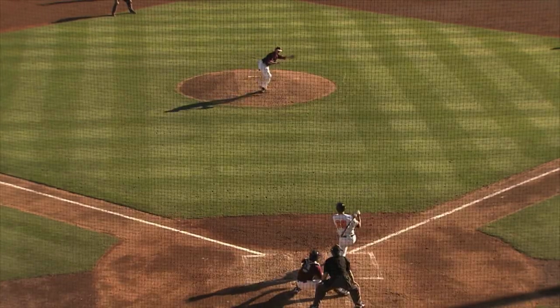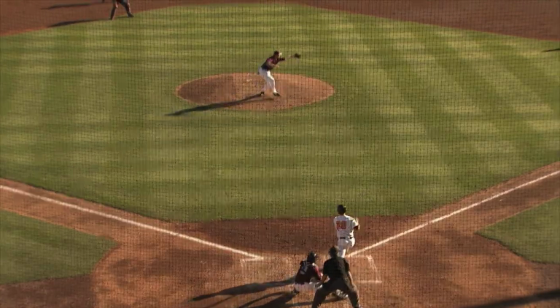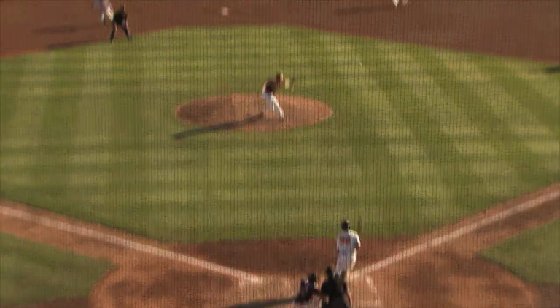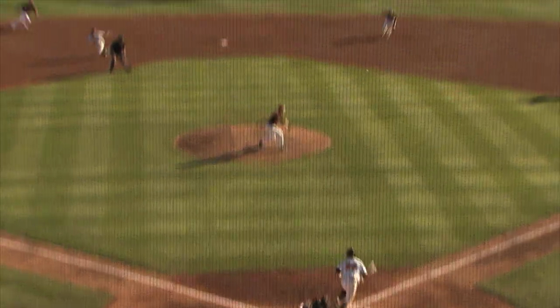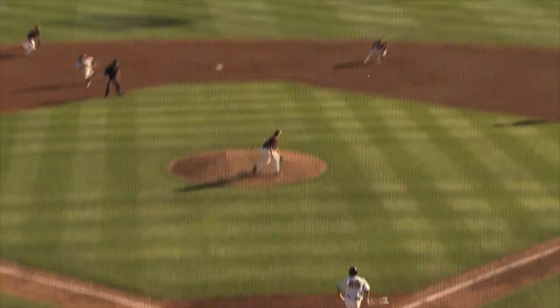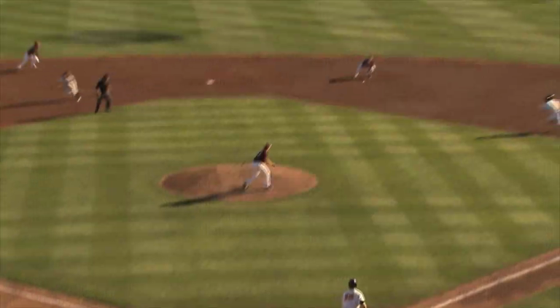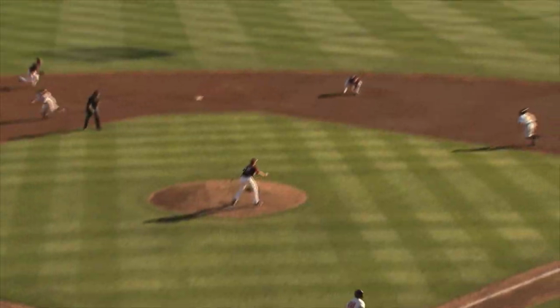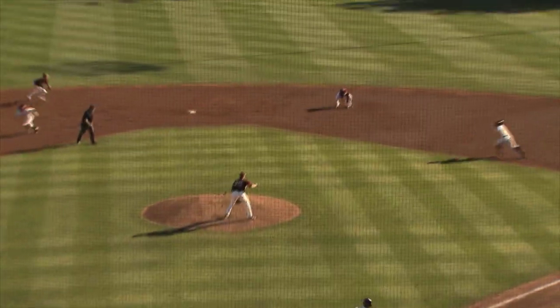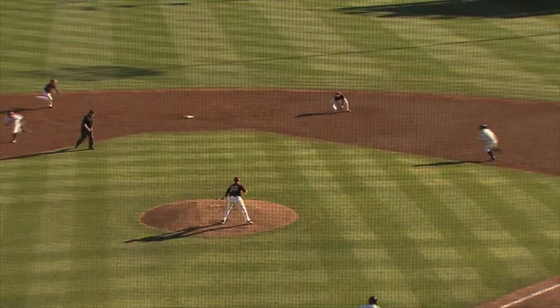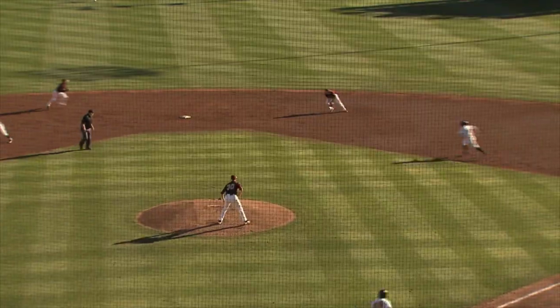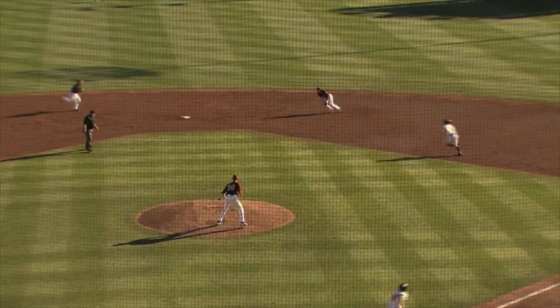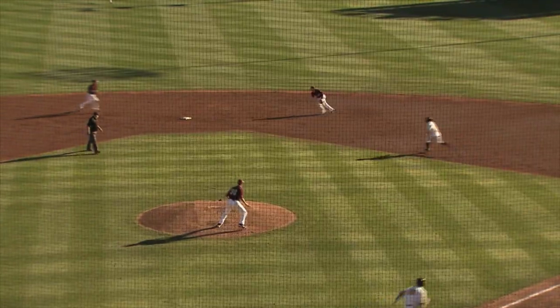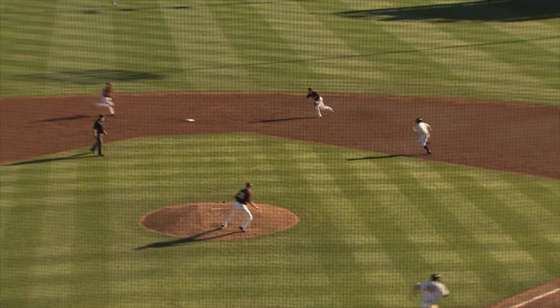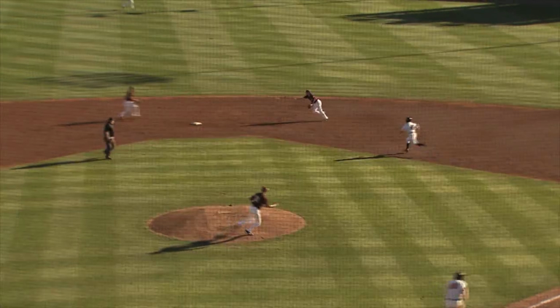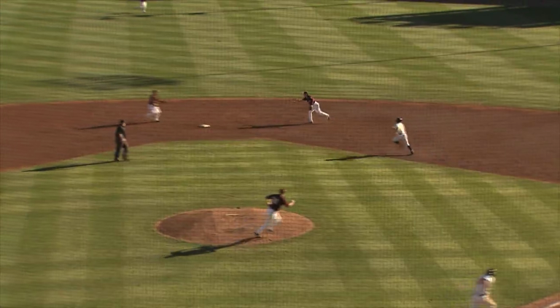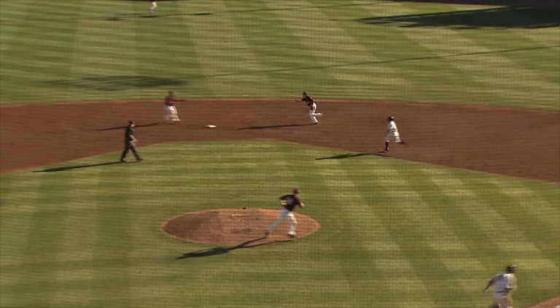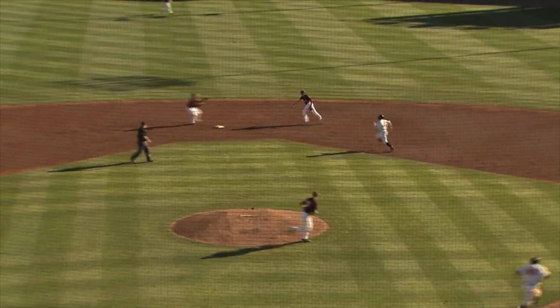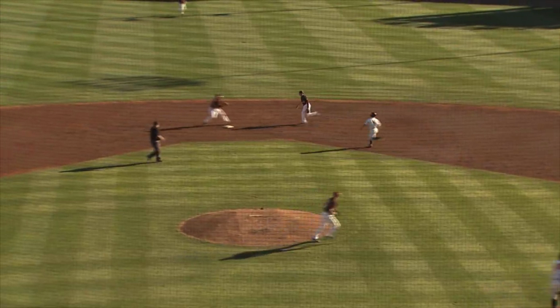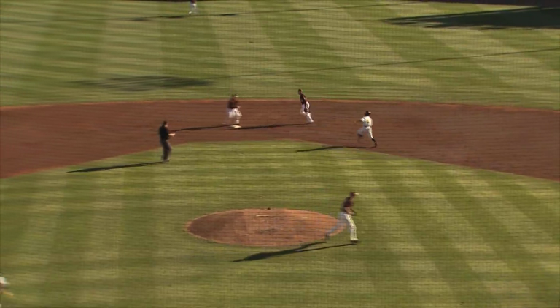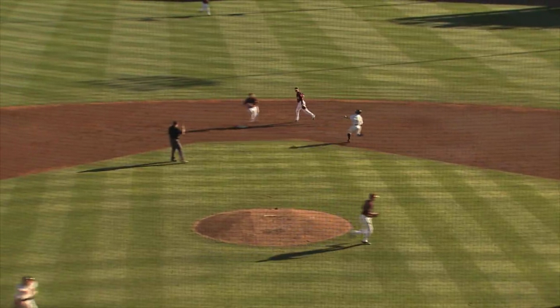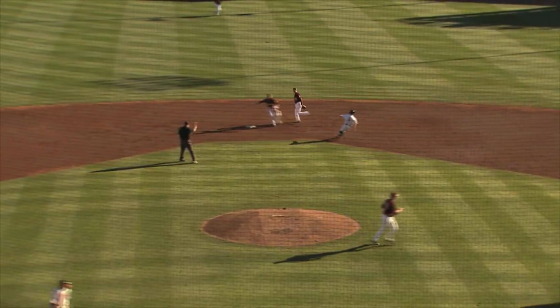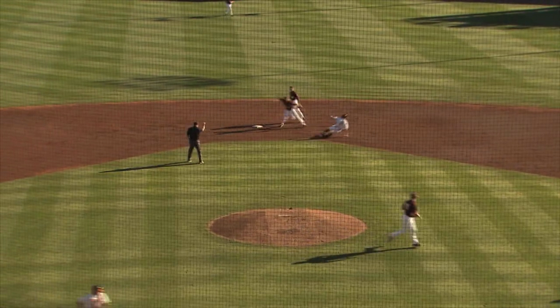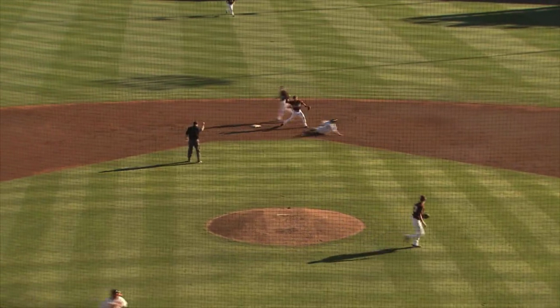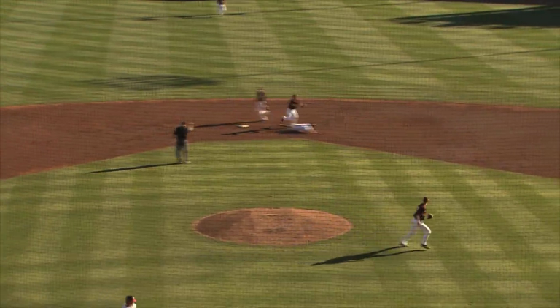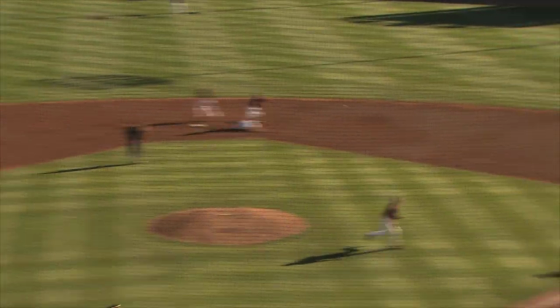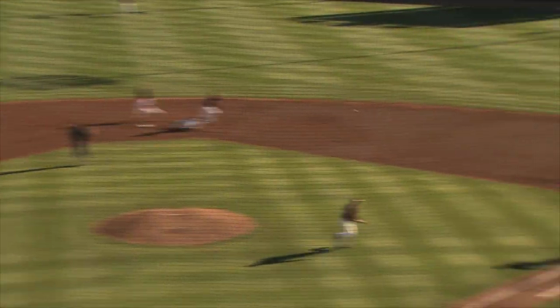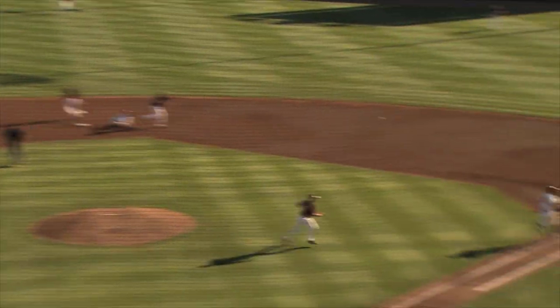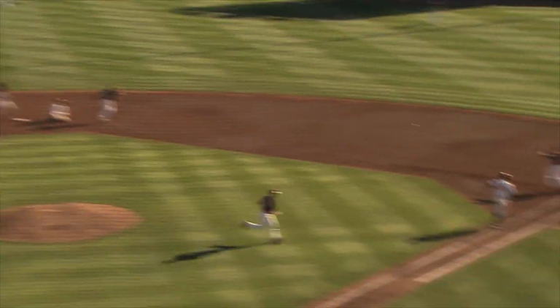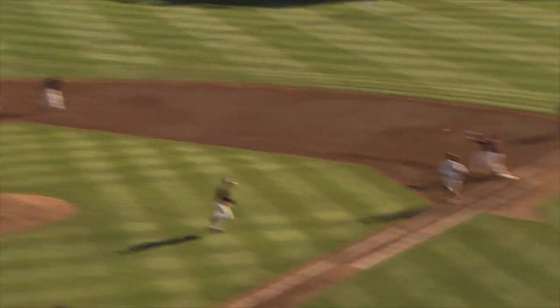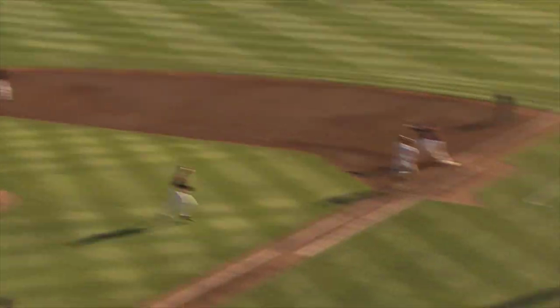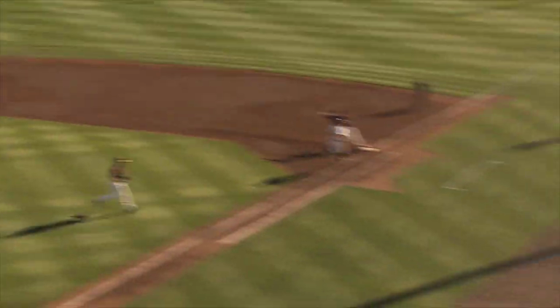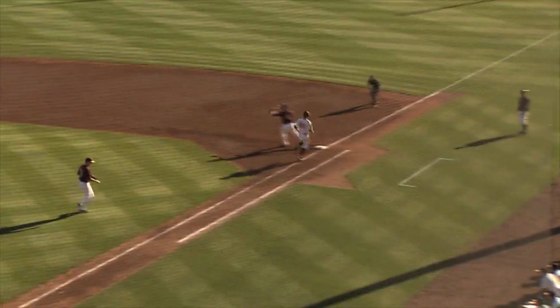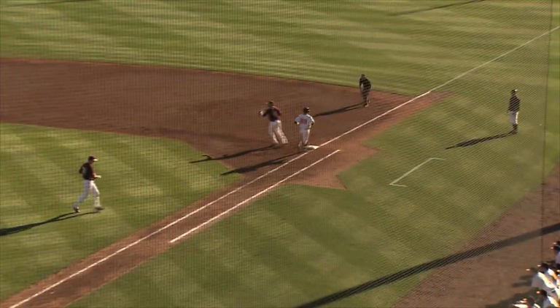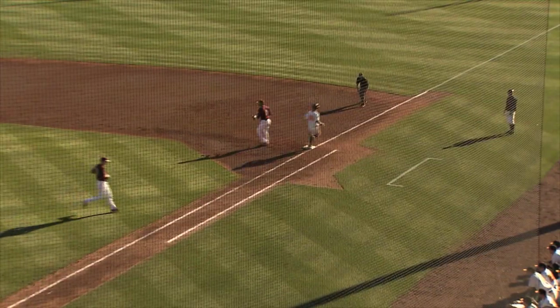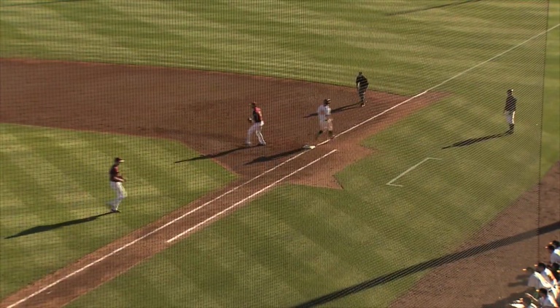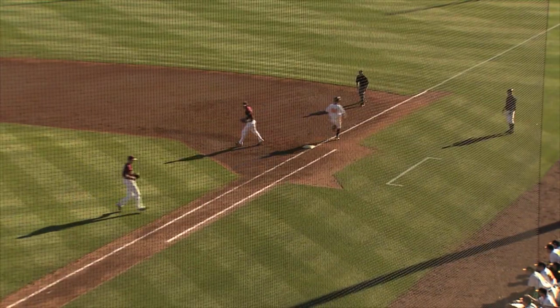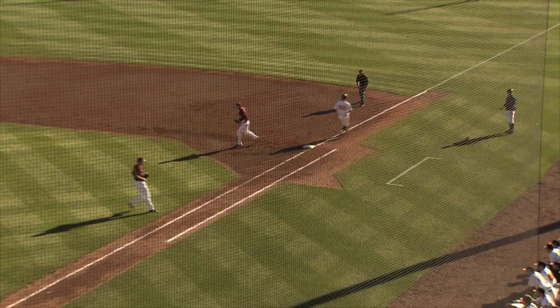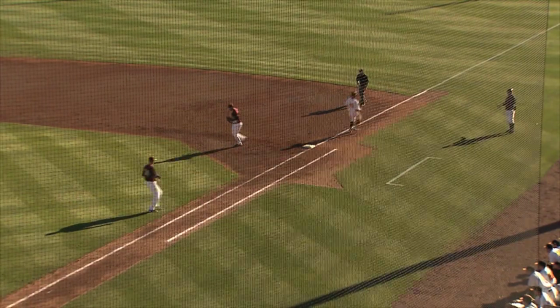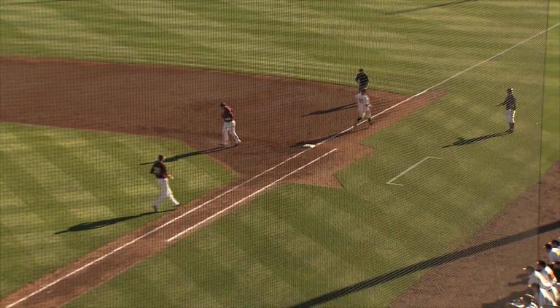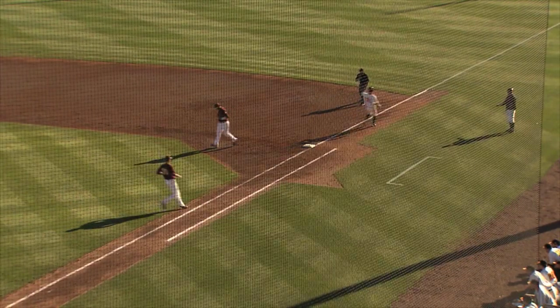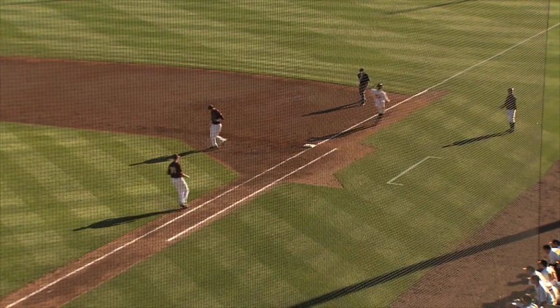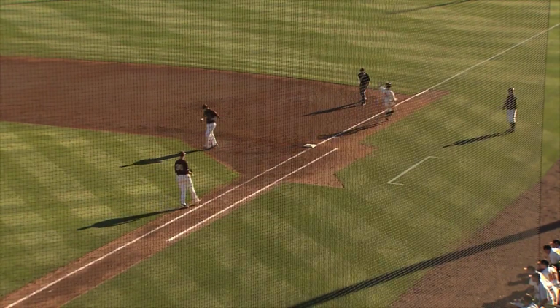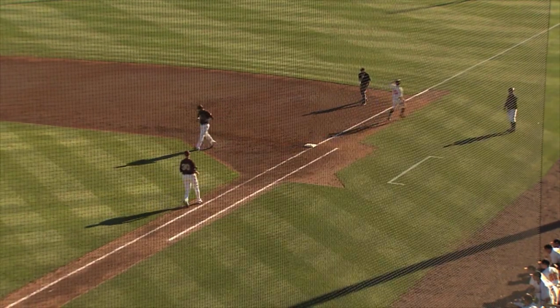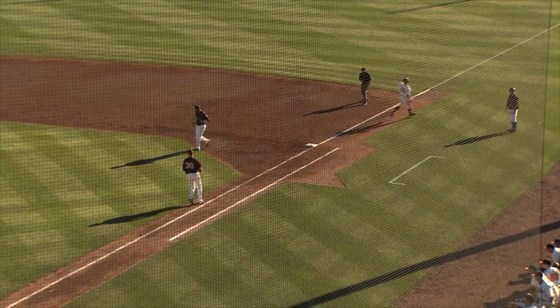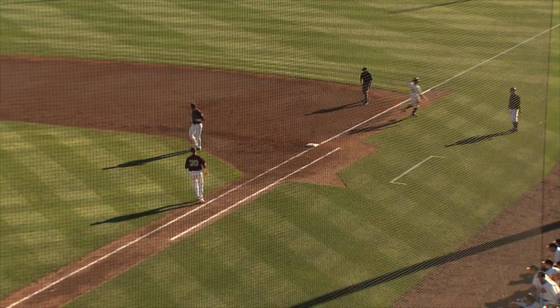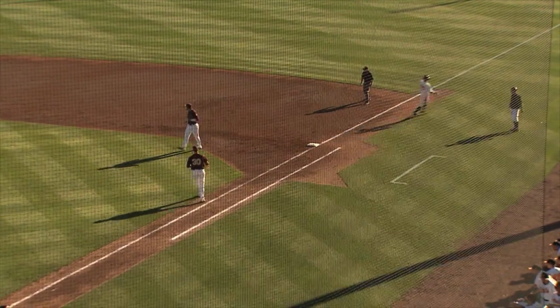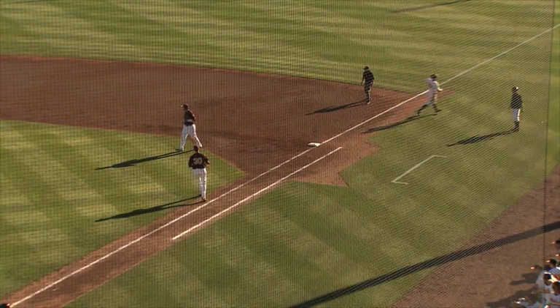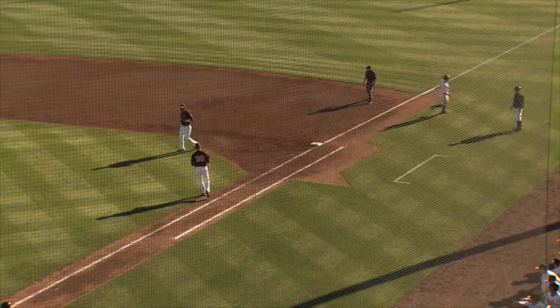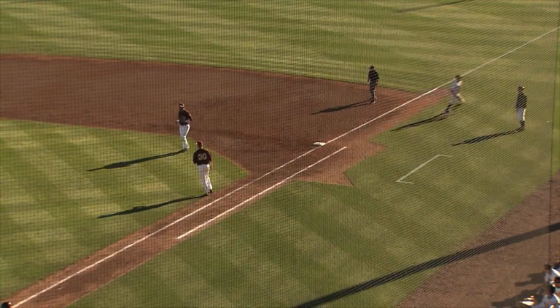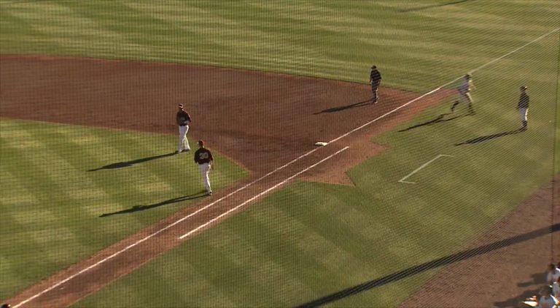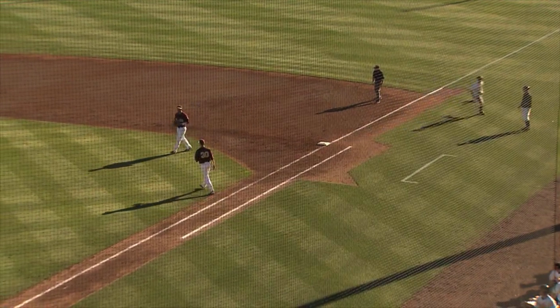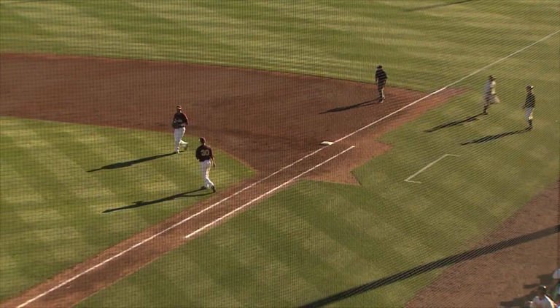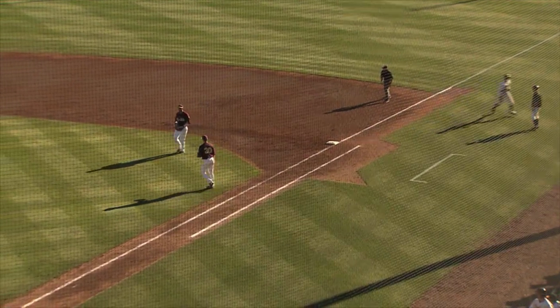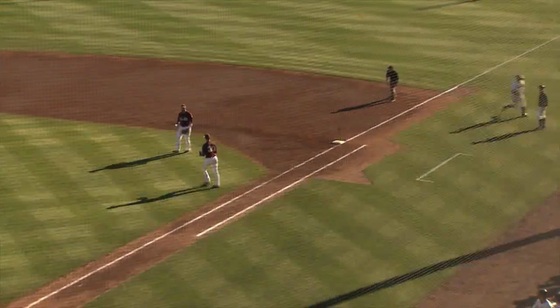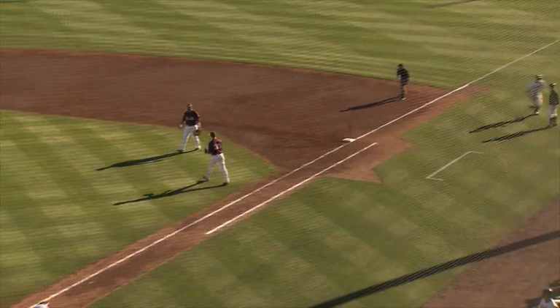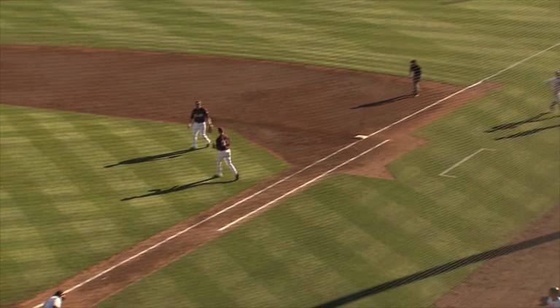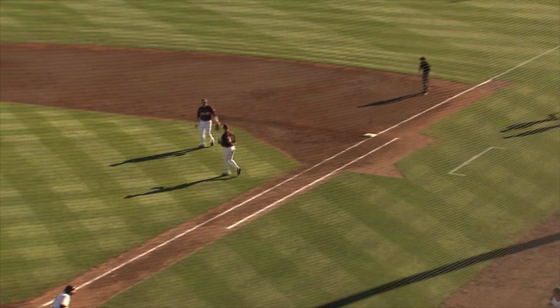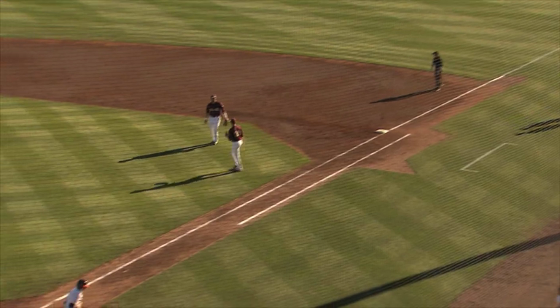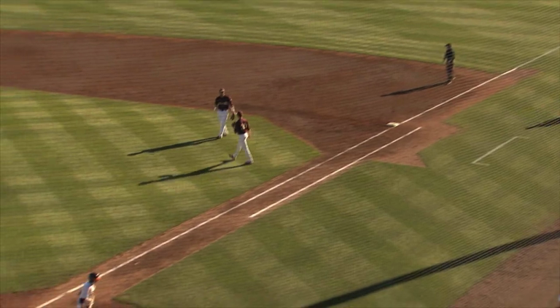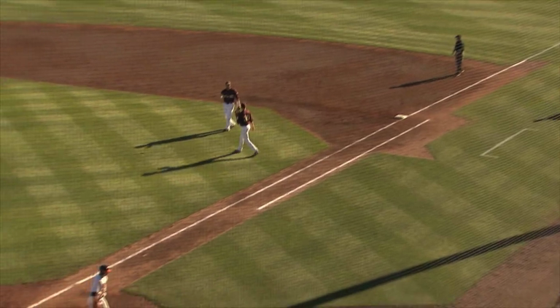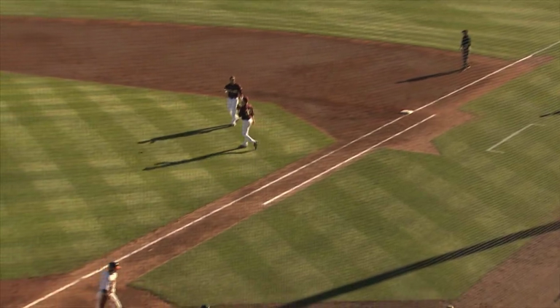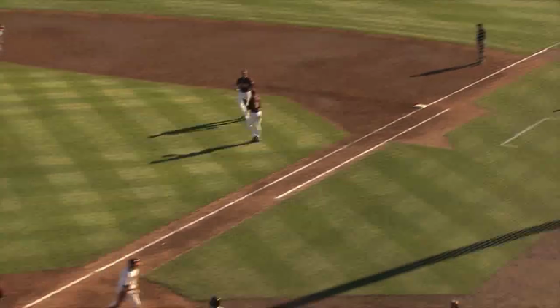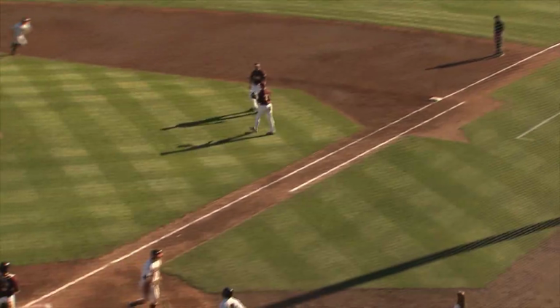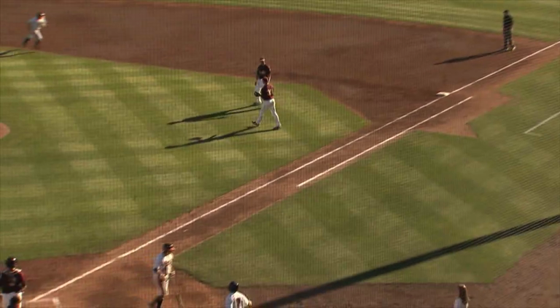Ball lined on one hop to the second baseman, toss to short for one, on to first — it's a double play. A run will score to make it 2-0.